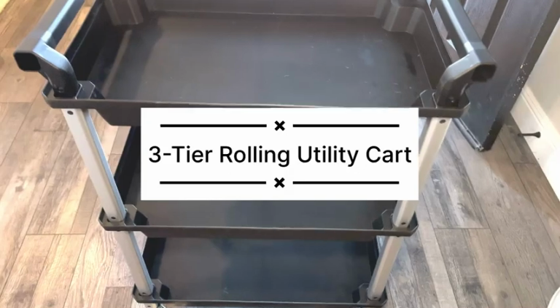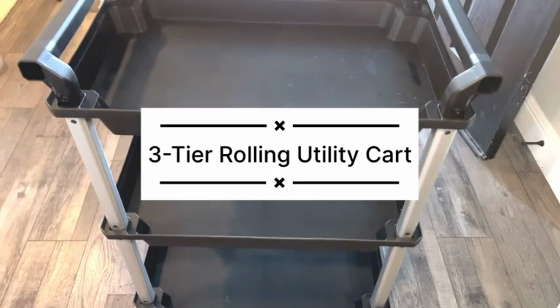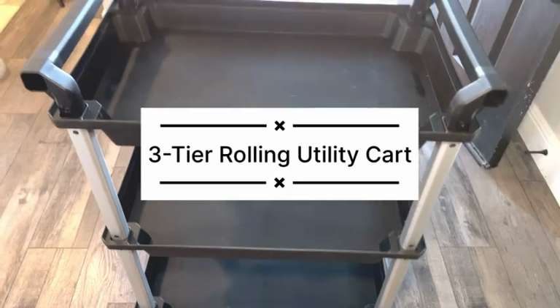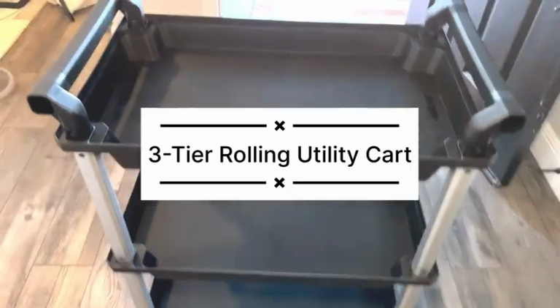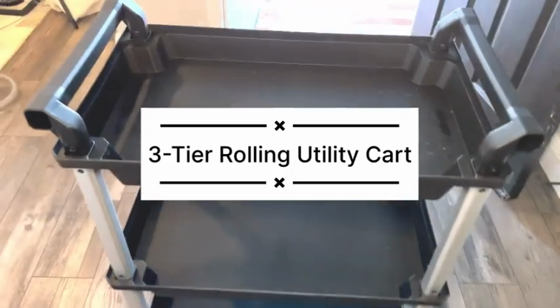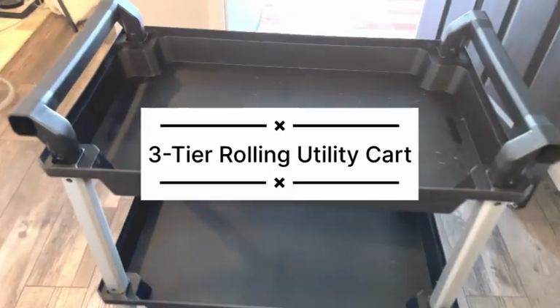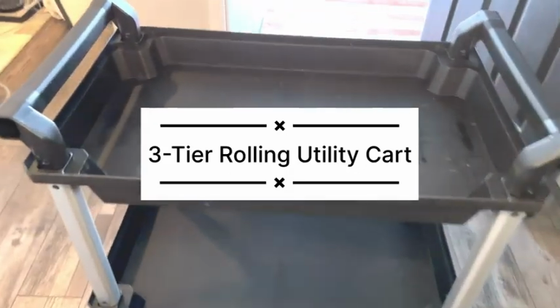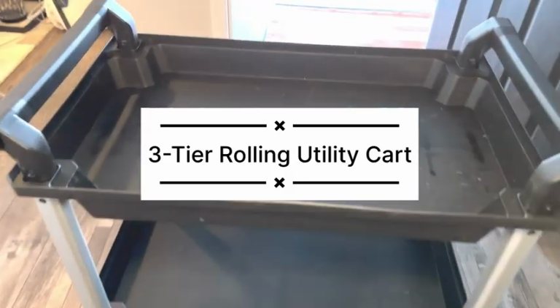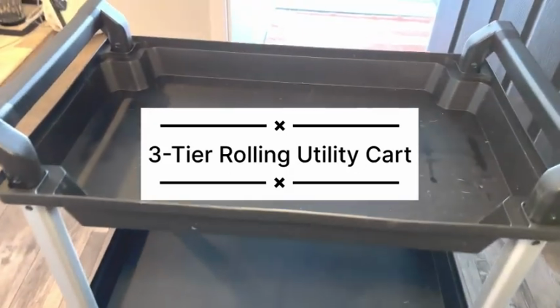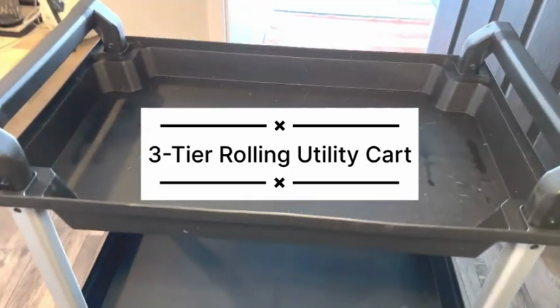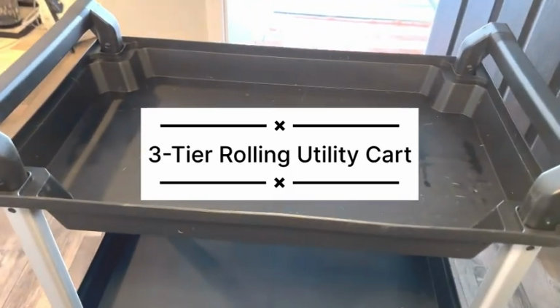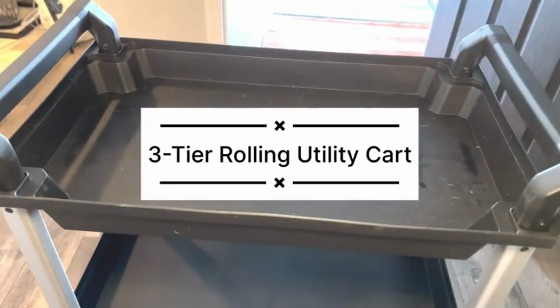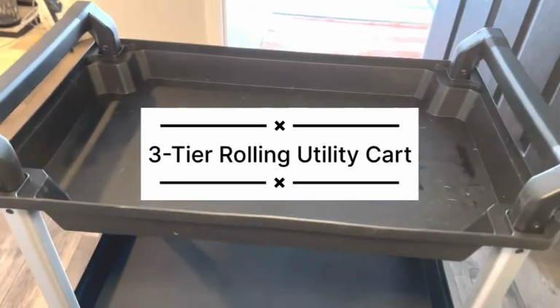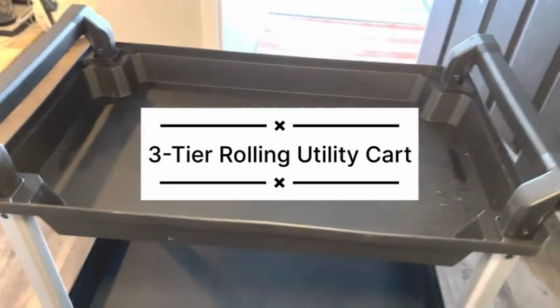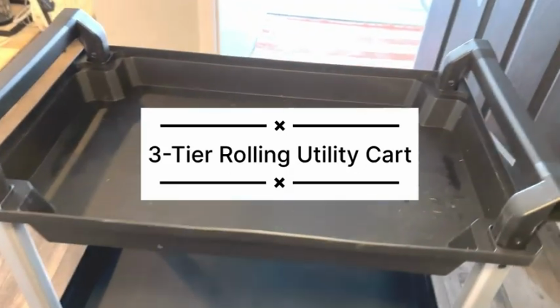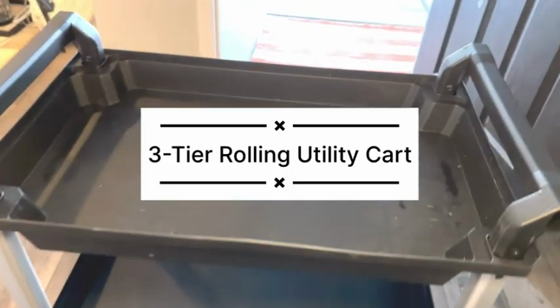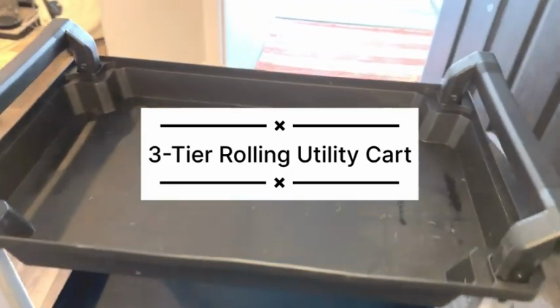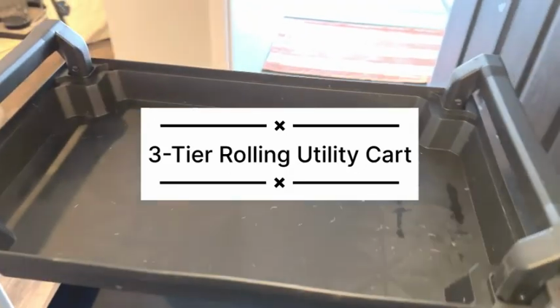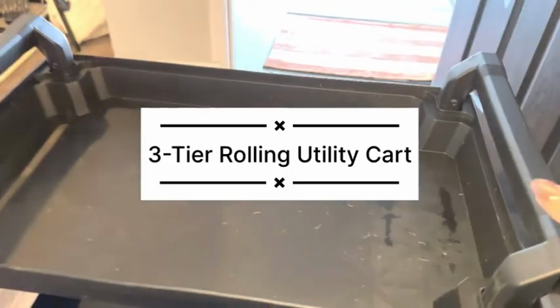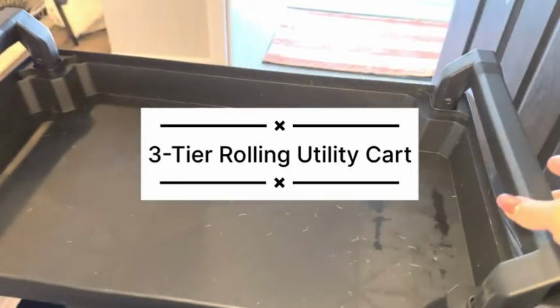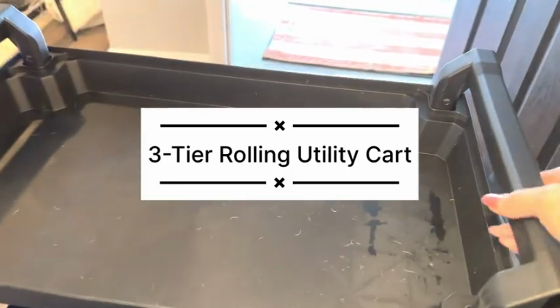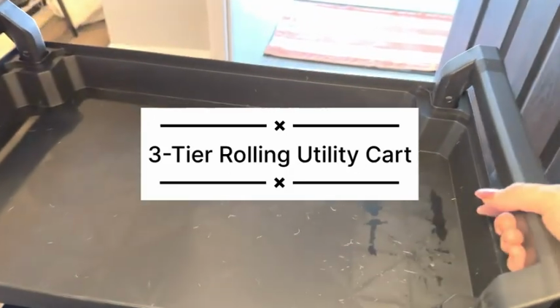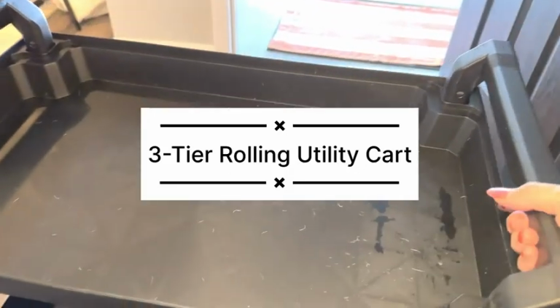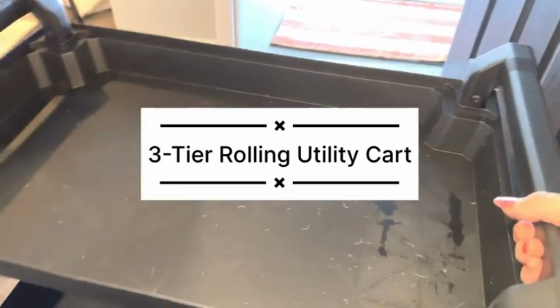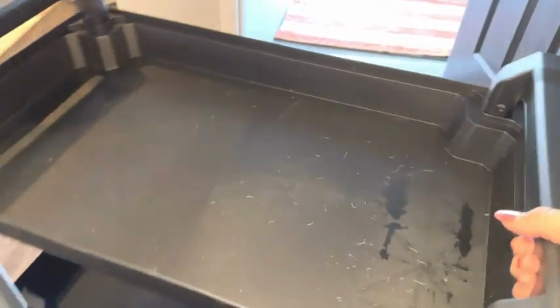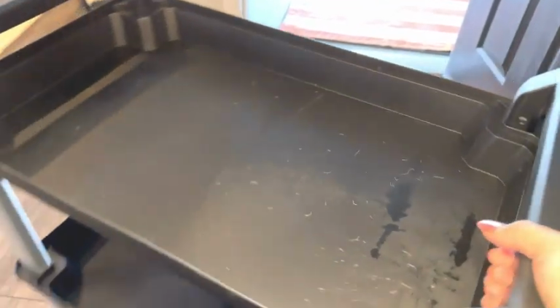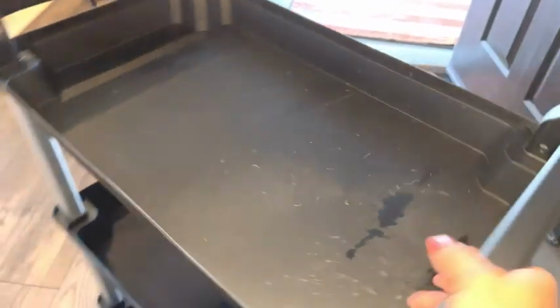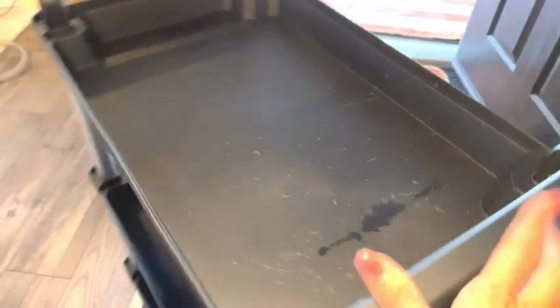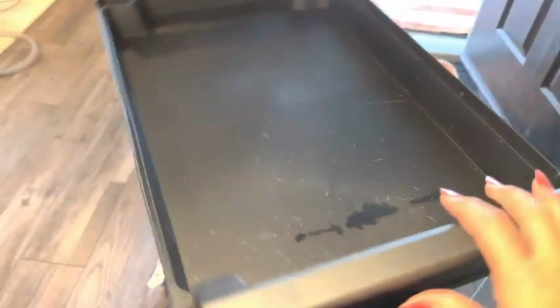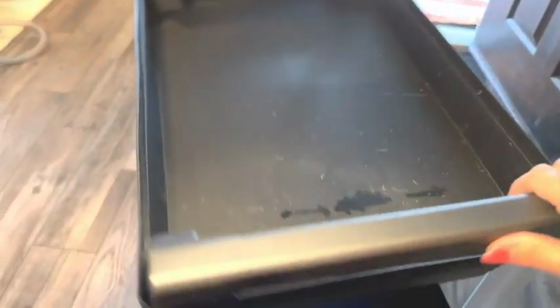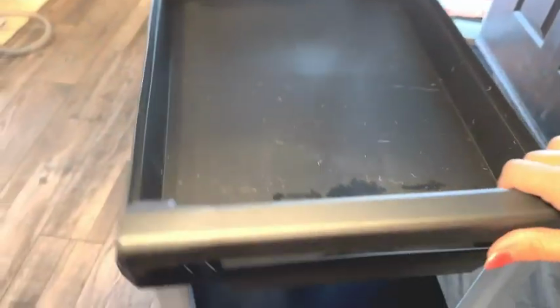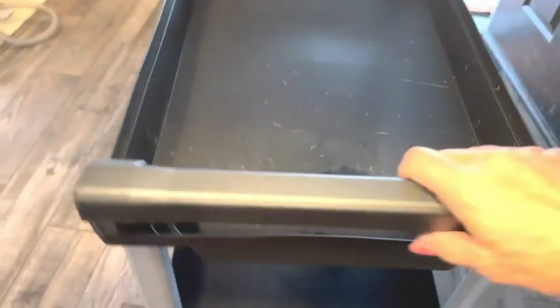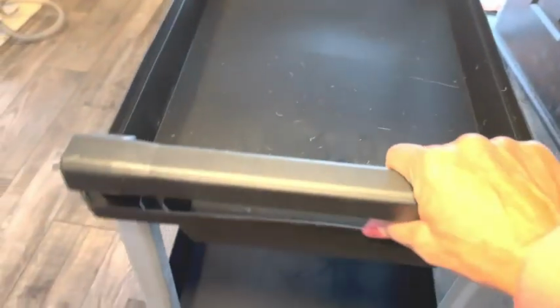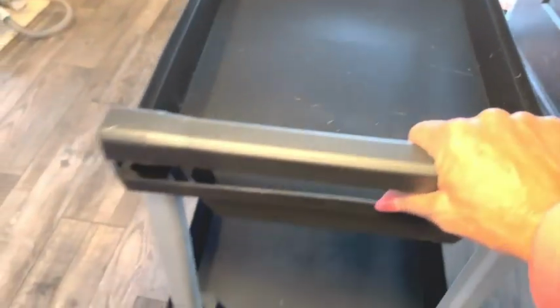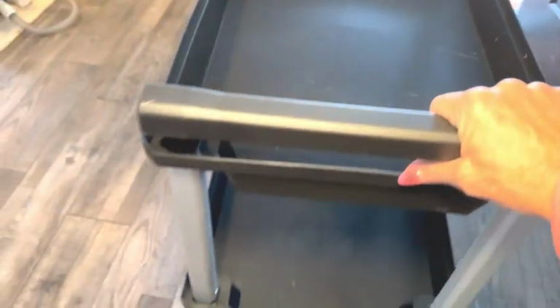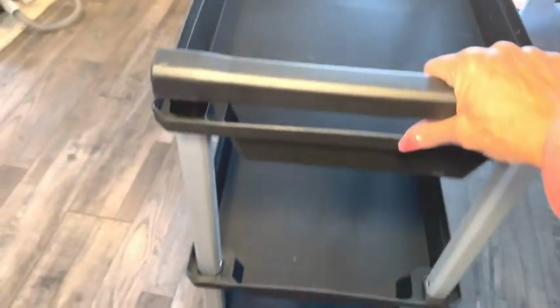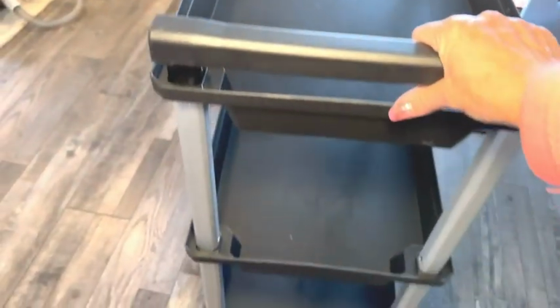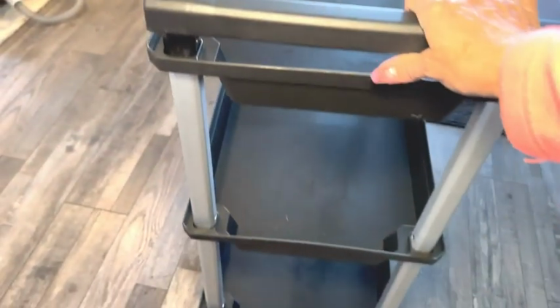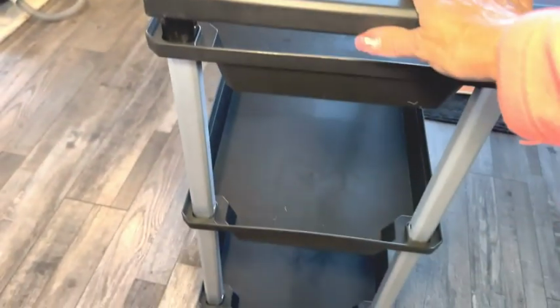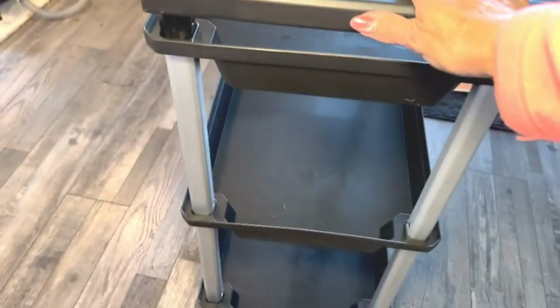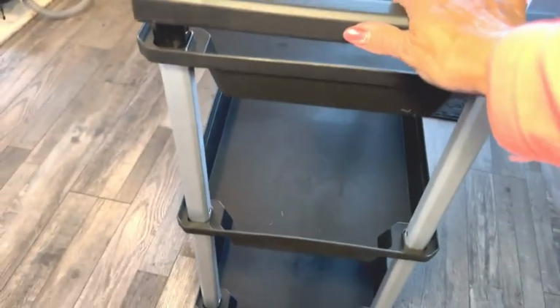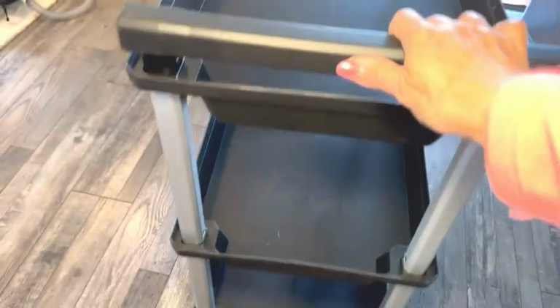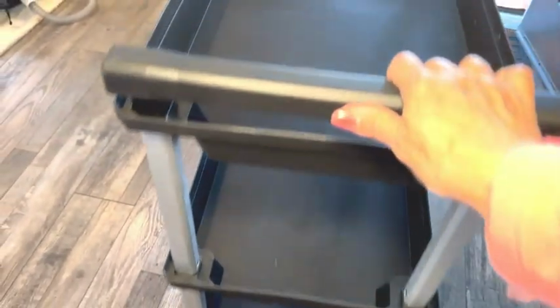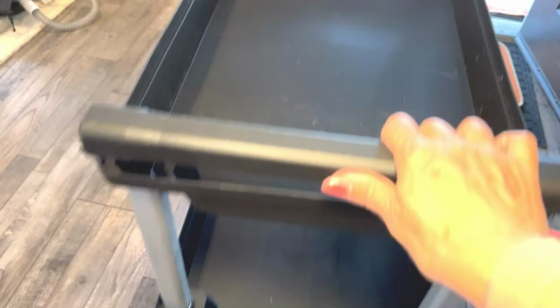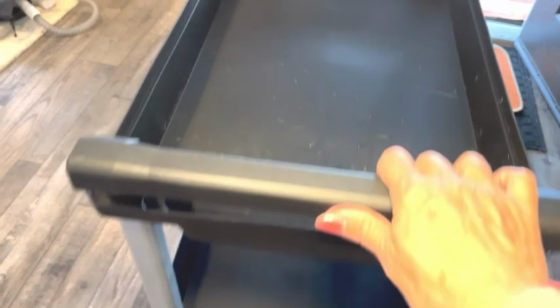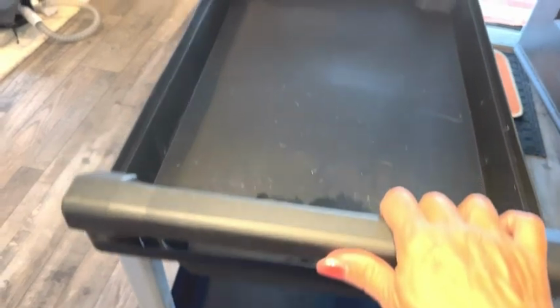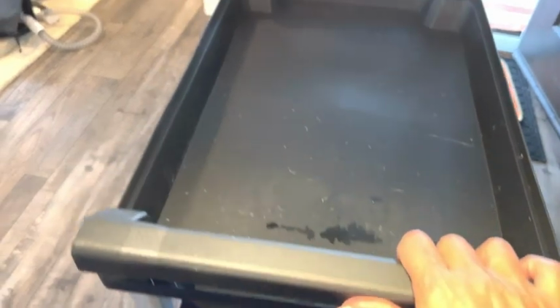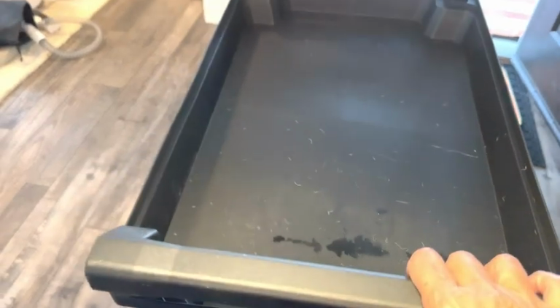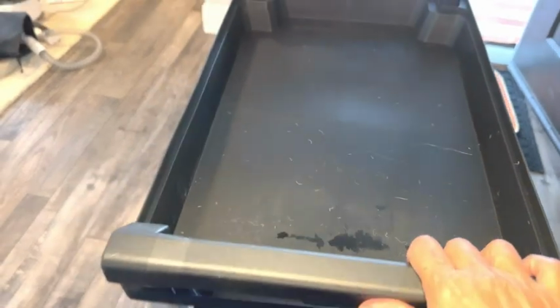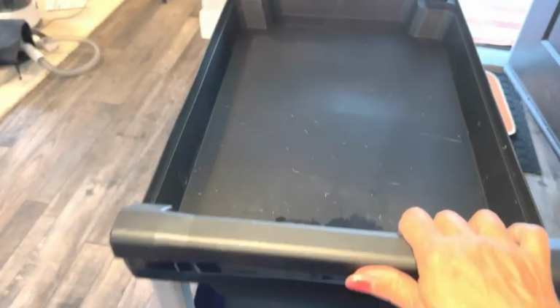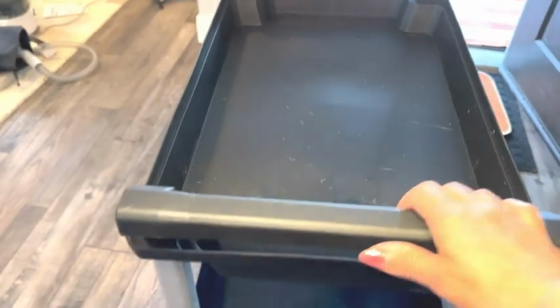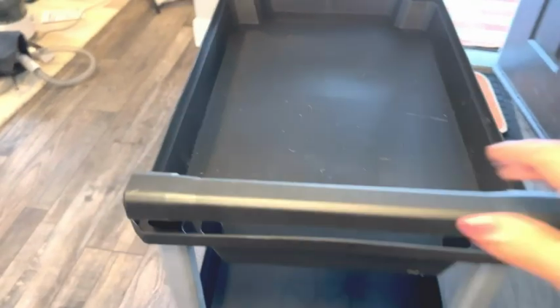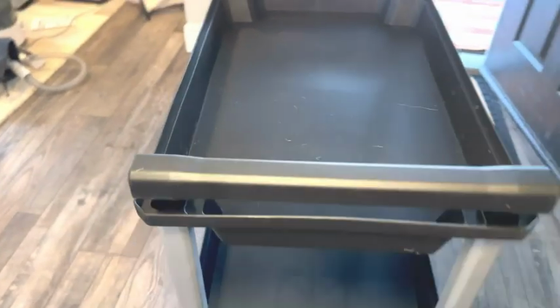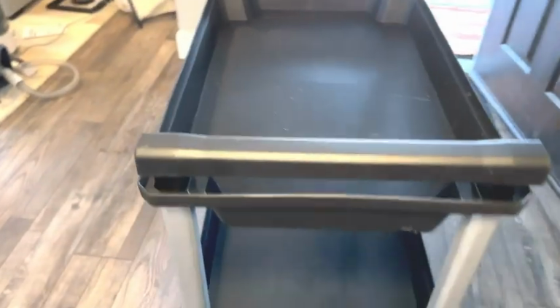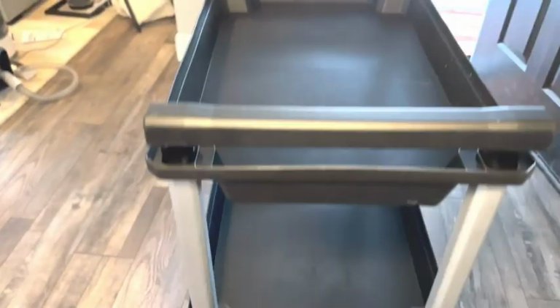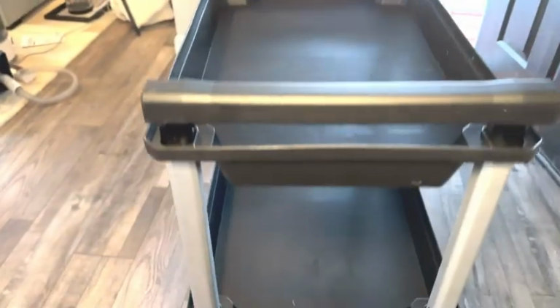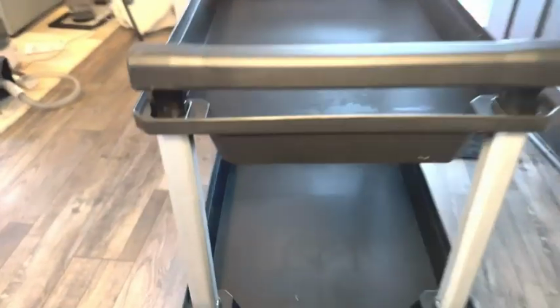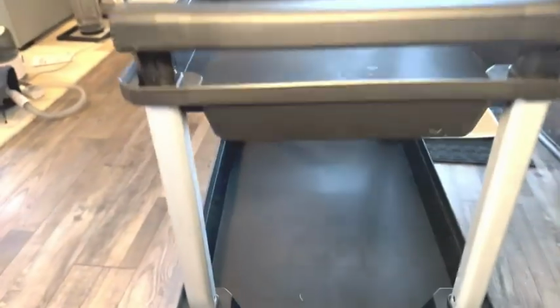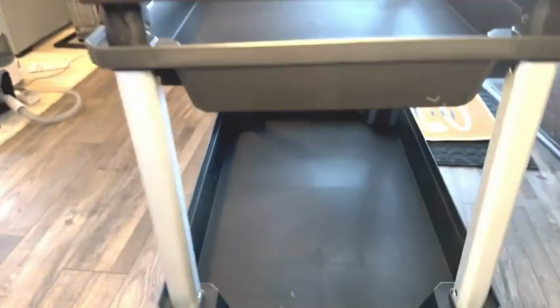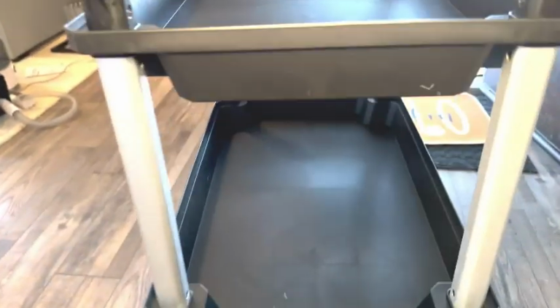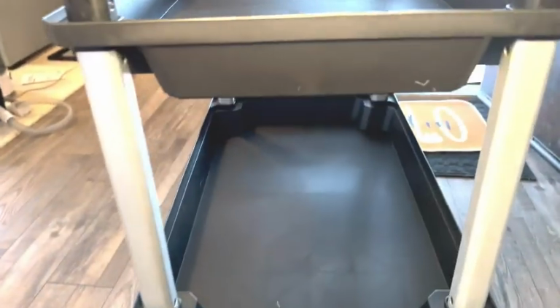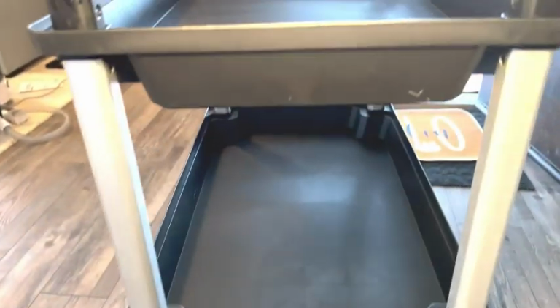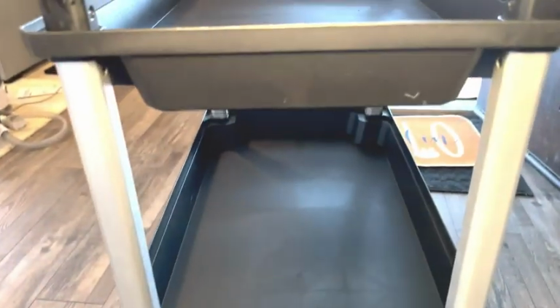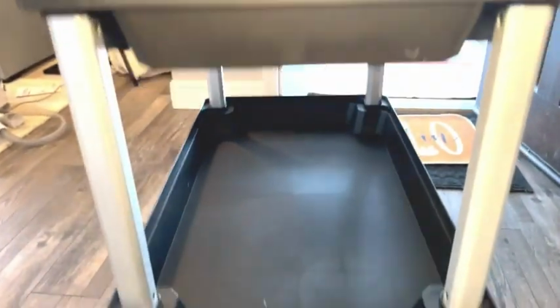I'm excited to share this three-tiered rolling utility cart with you. I was sent this for a review because it is so sturdy and durable.